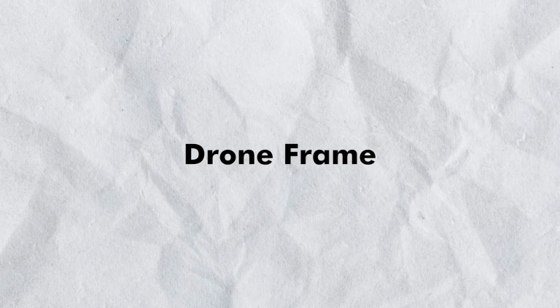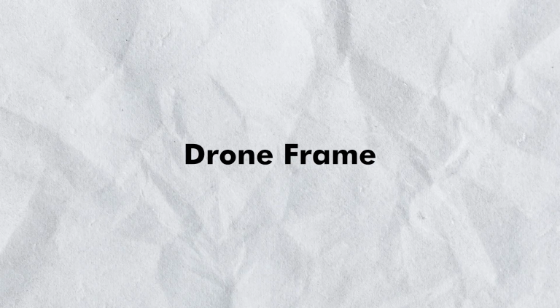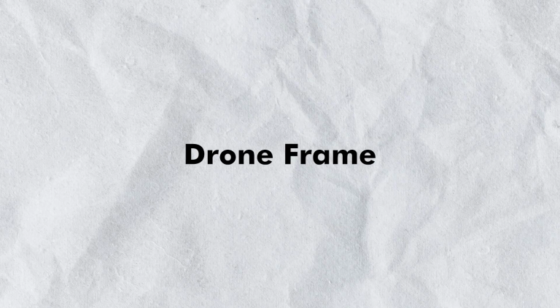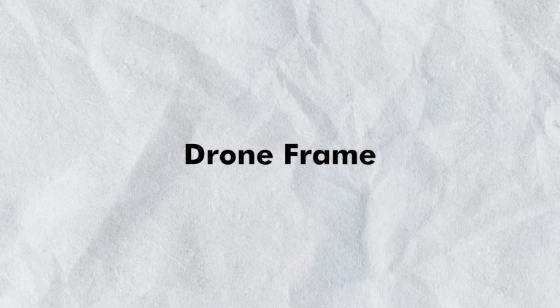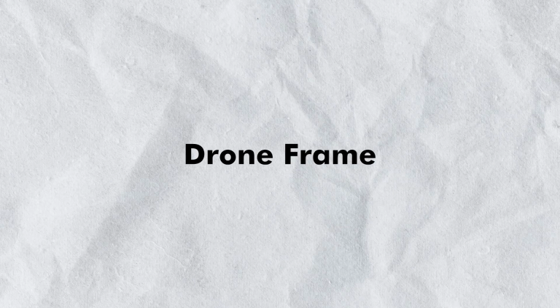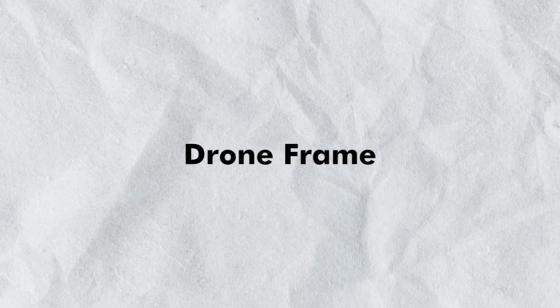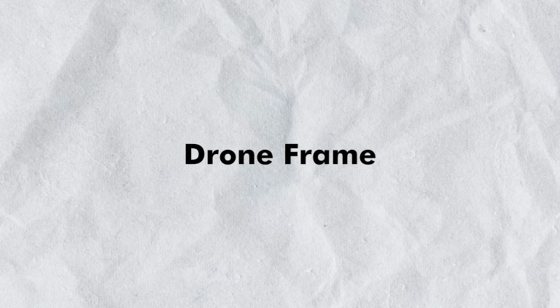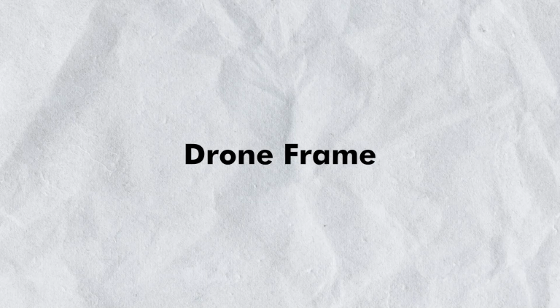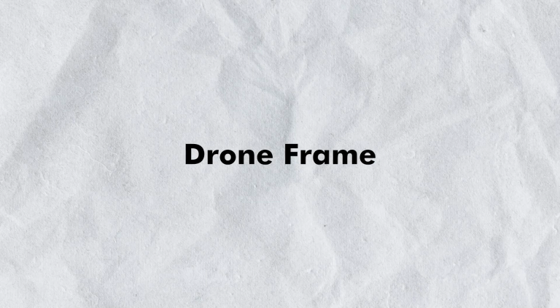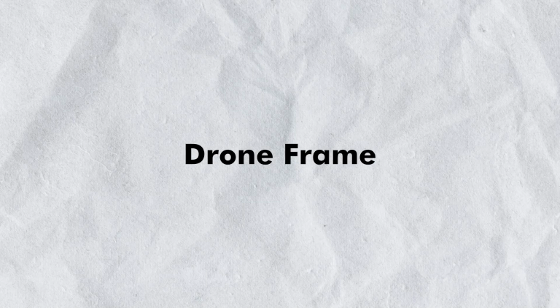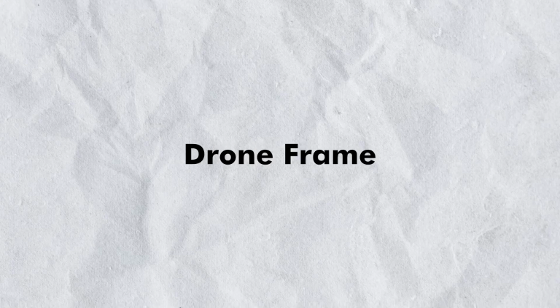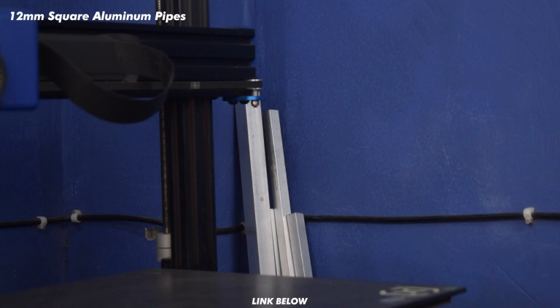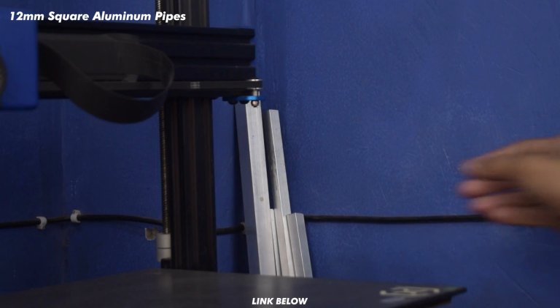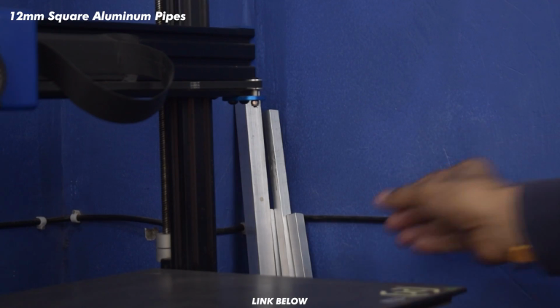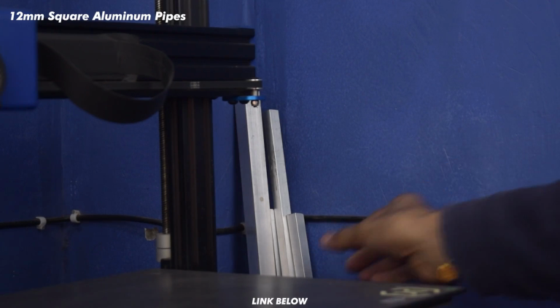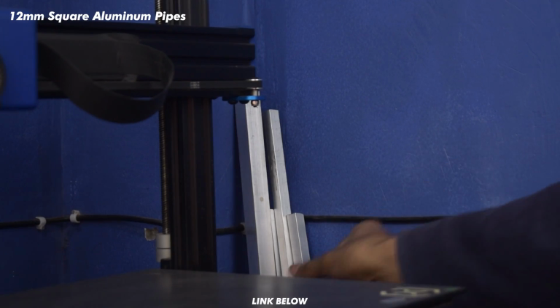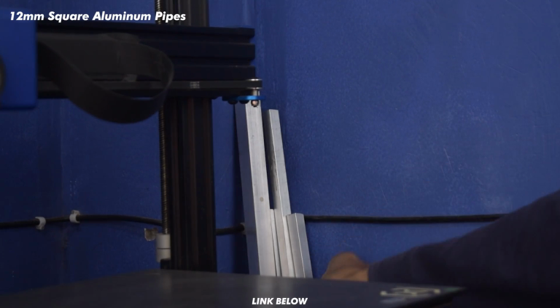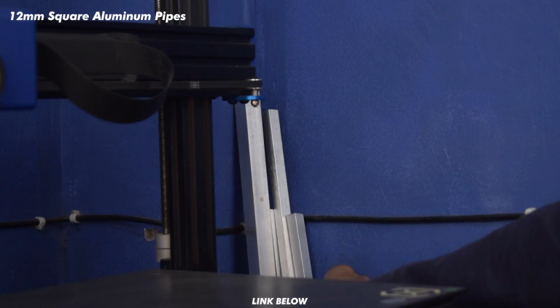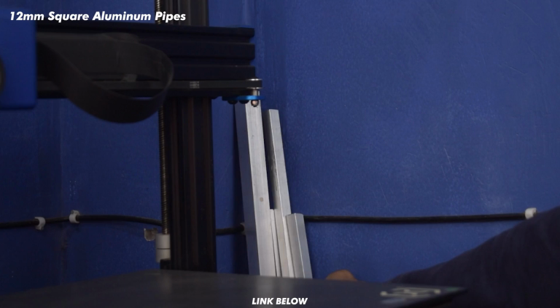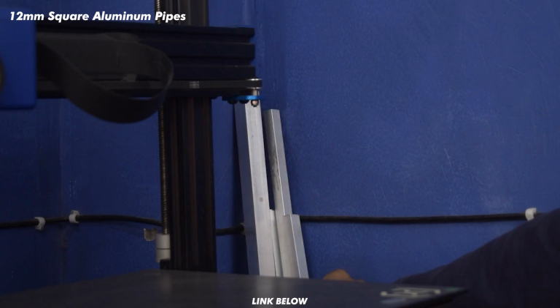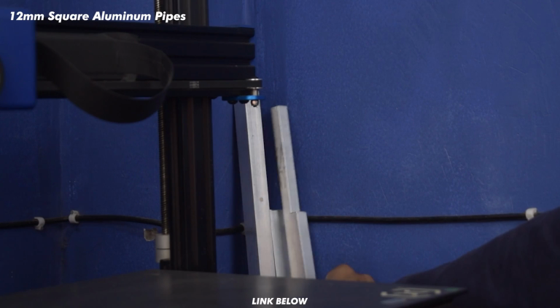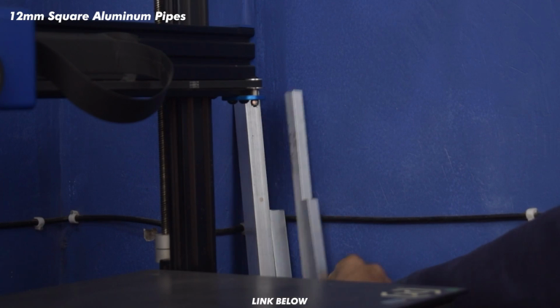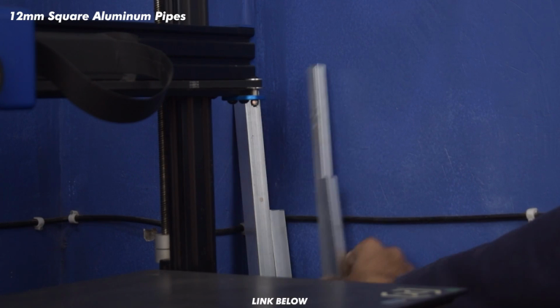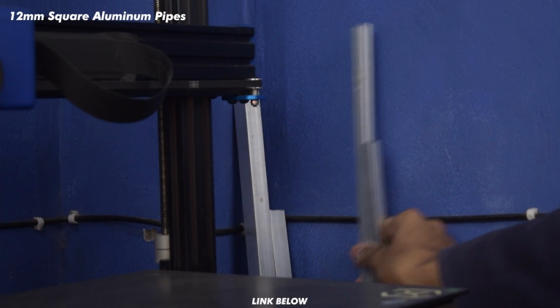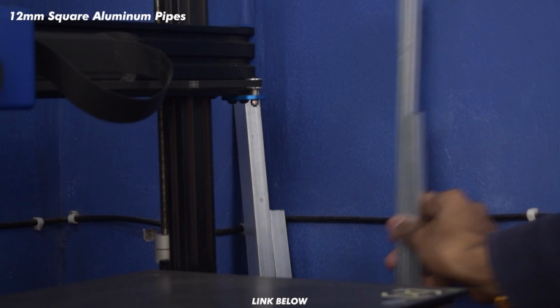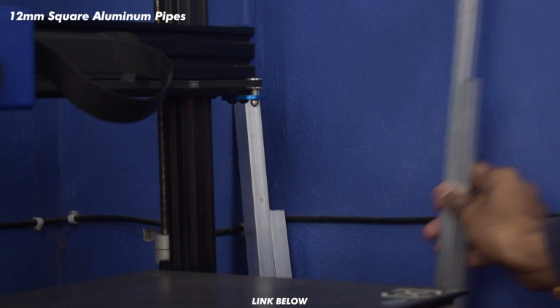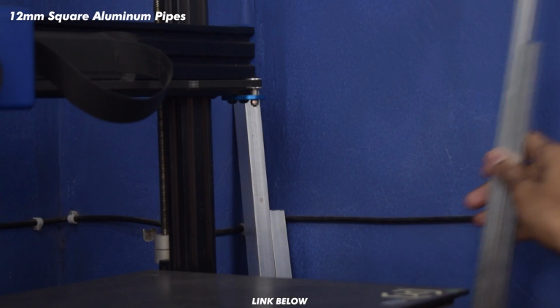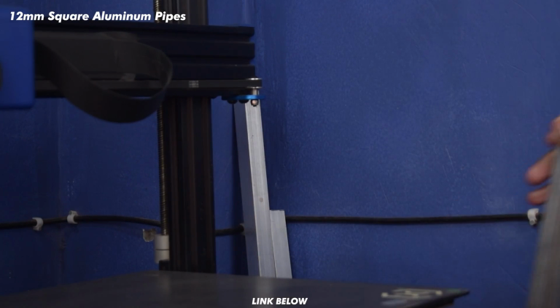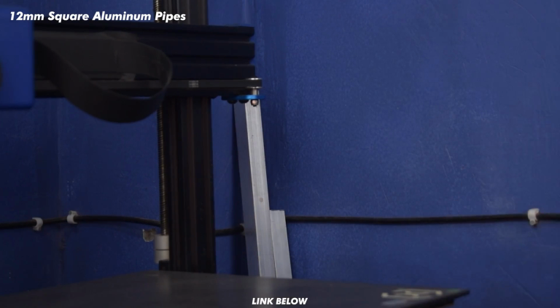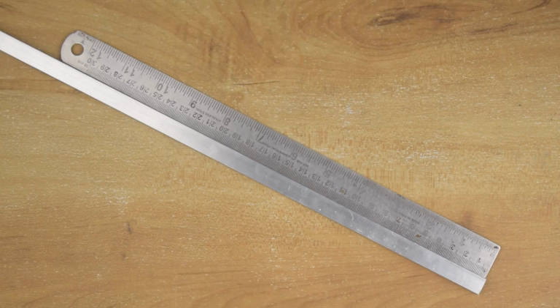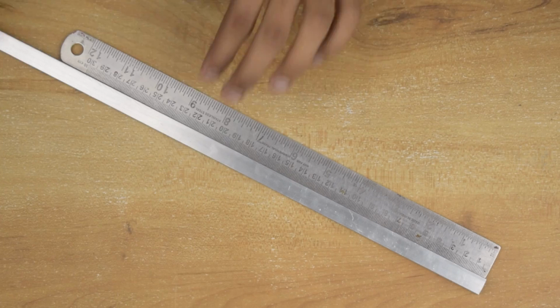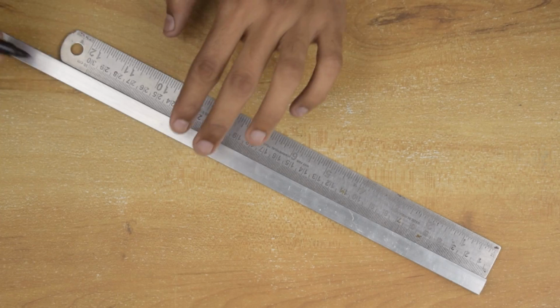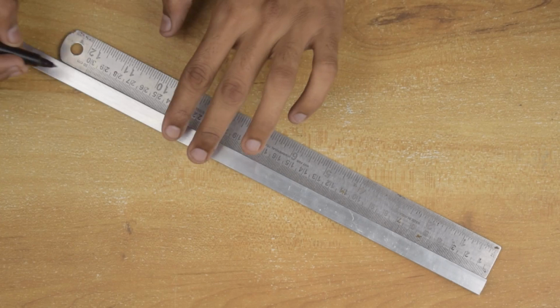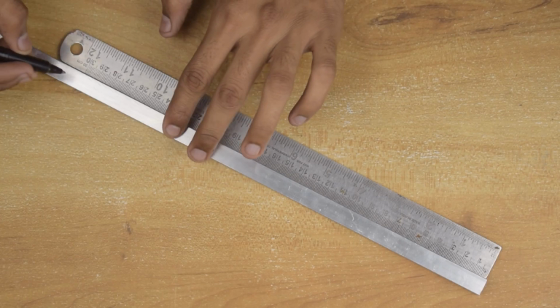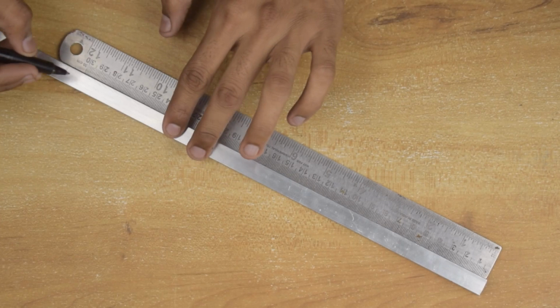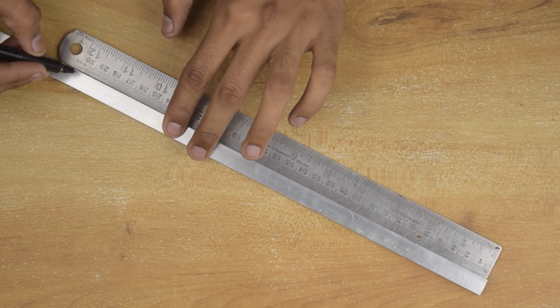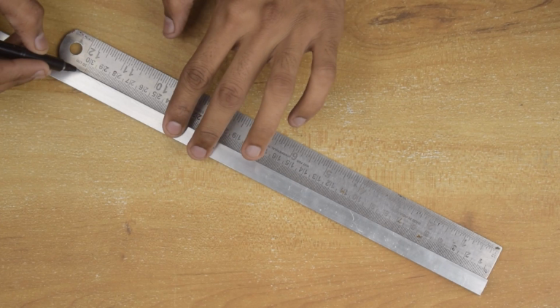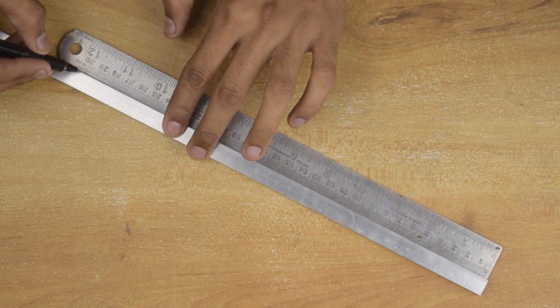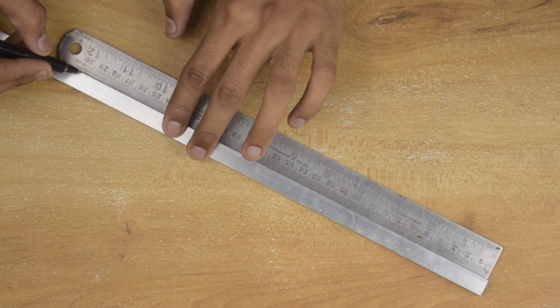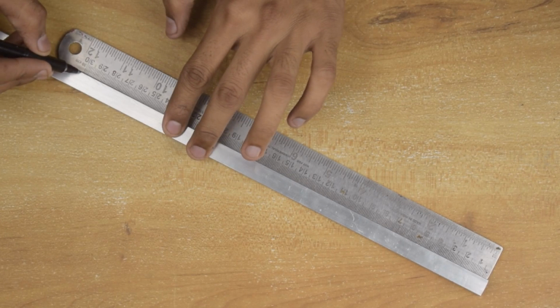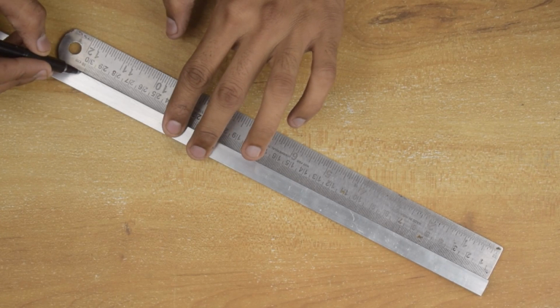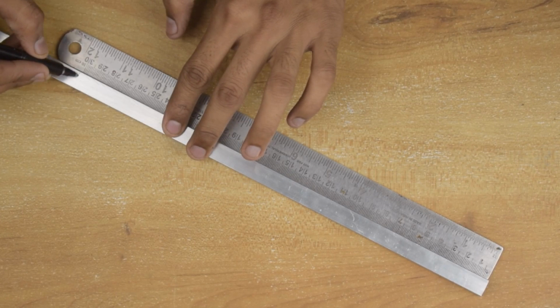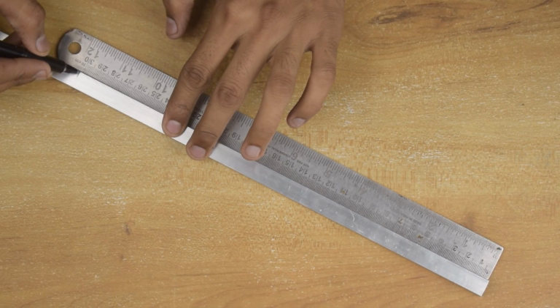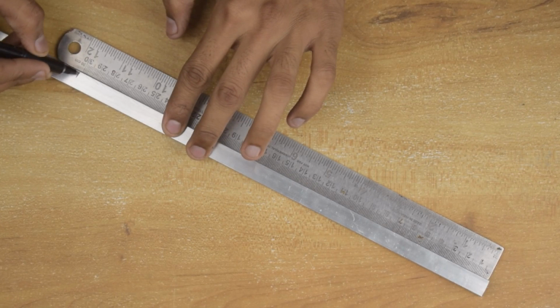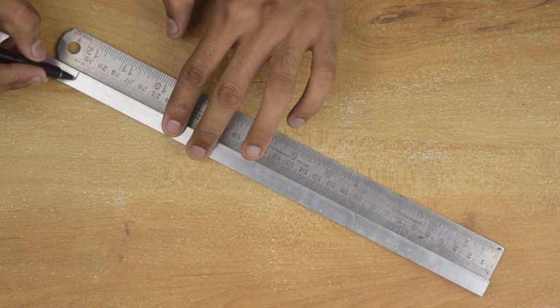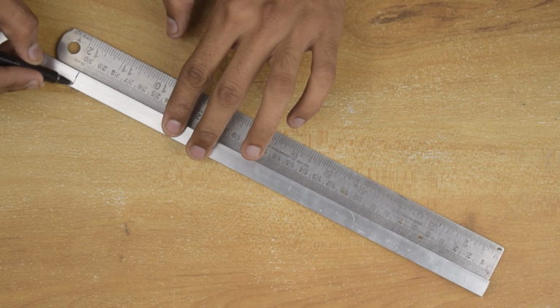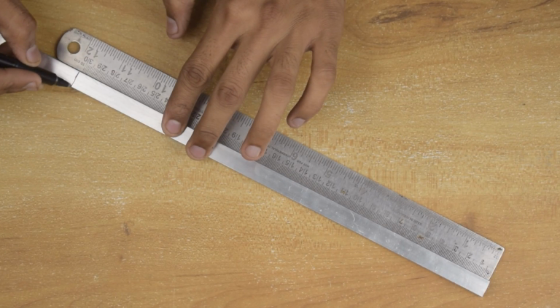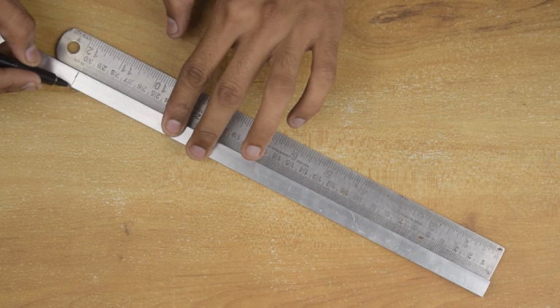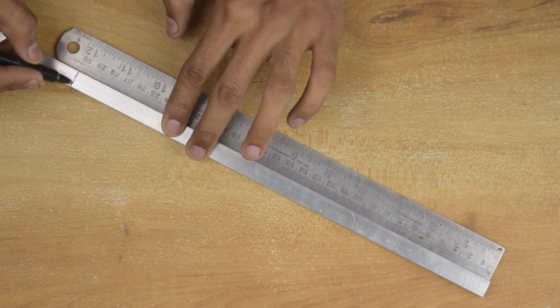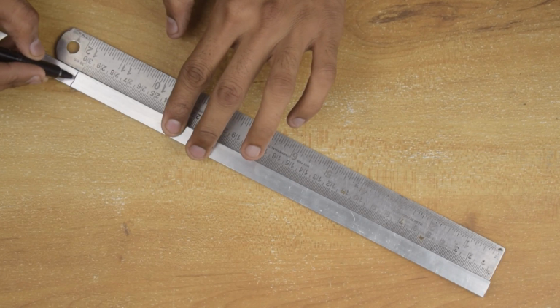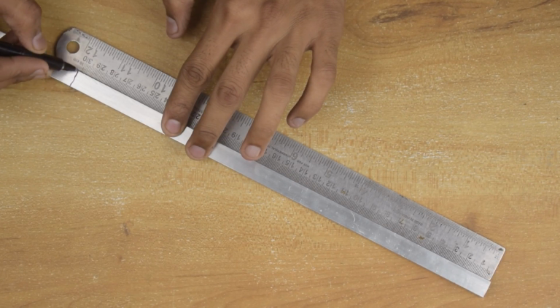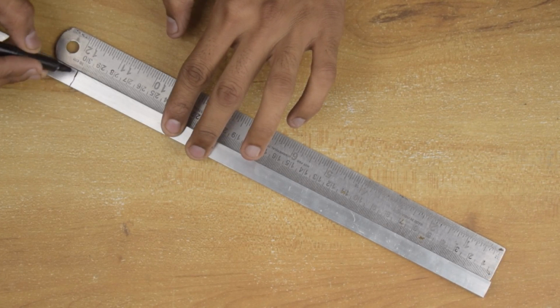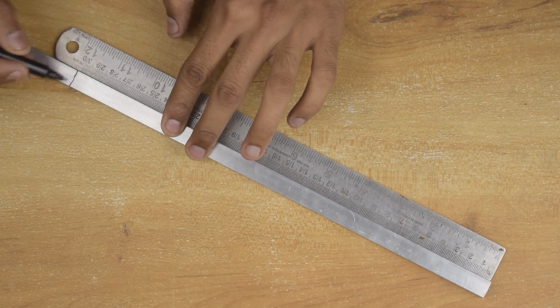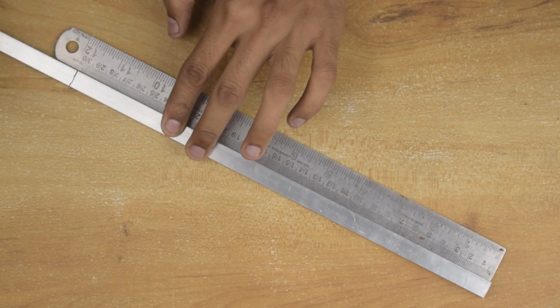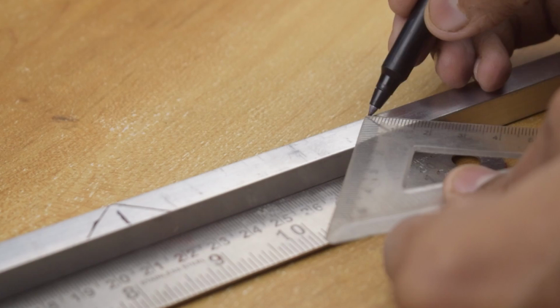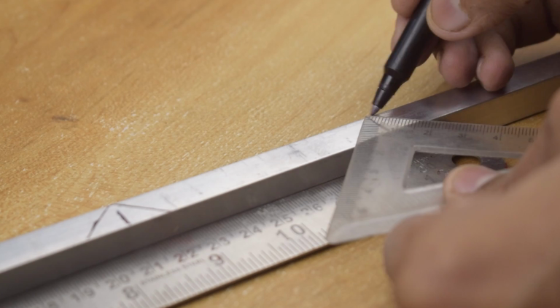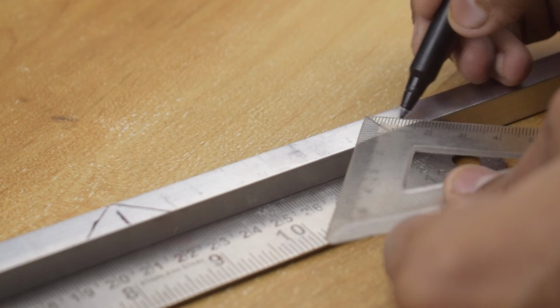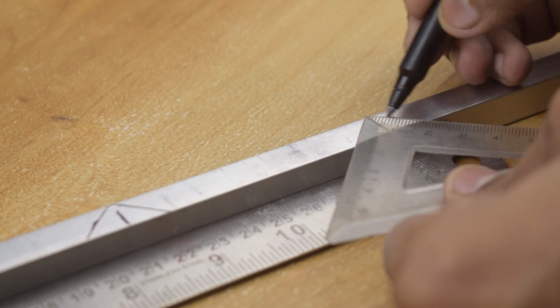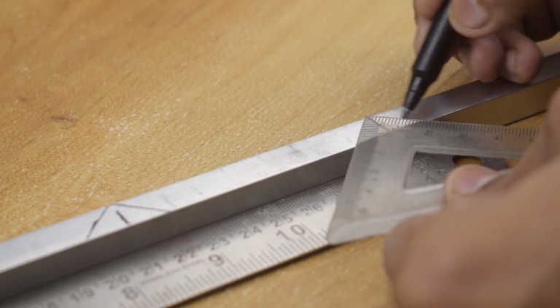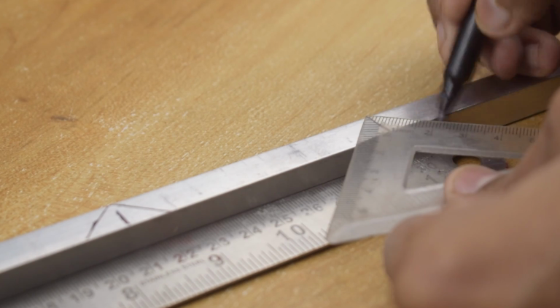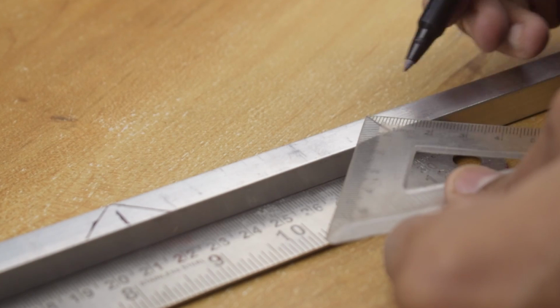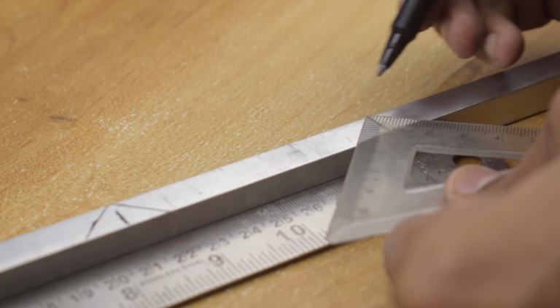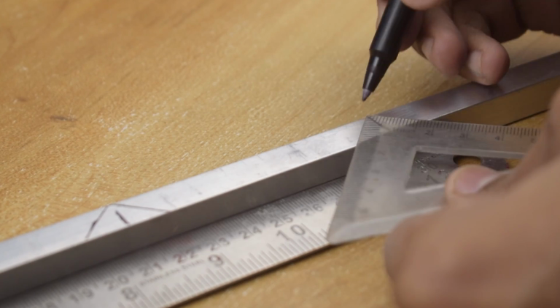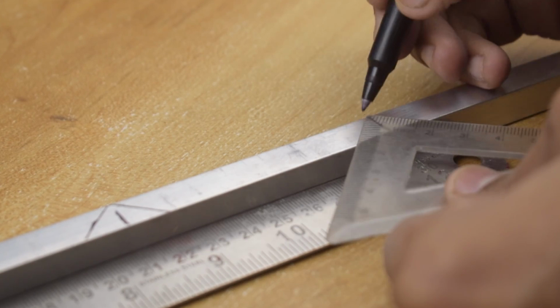Let's begin by building the drone frame. To build the frame, I am using 12mm aluminium pipes which will make it sturdy and lightweight.